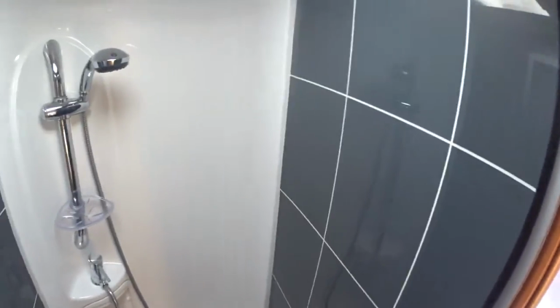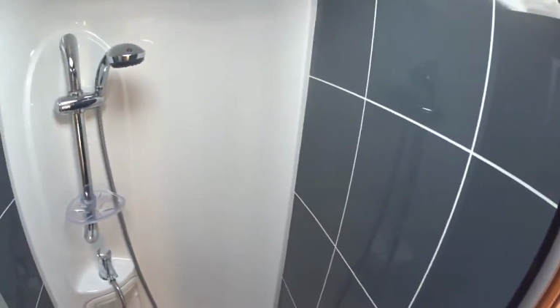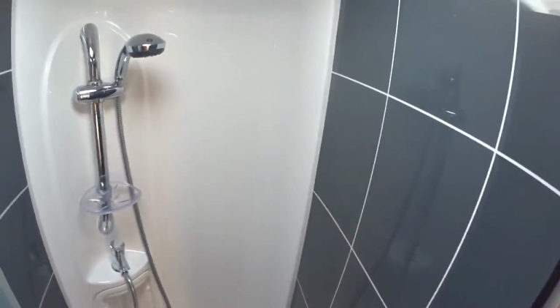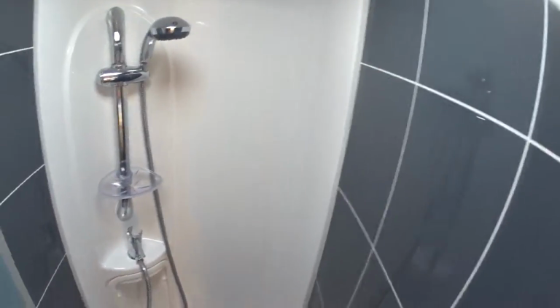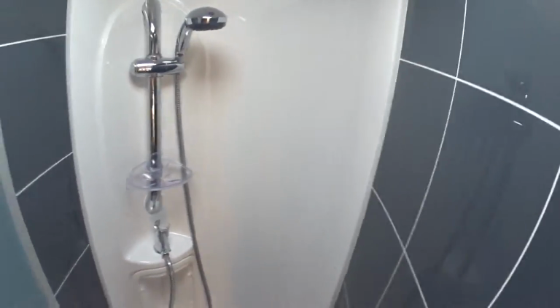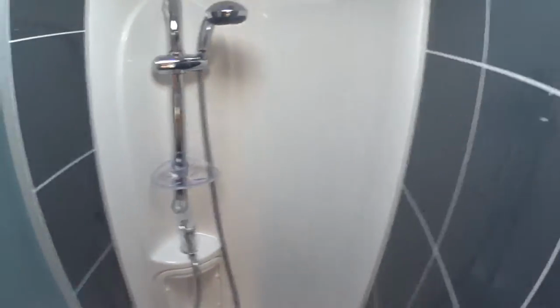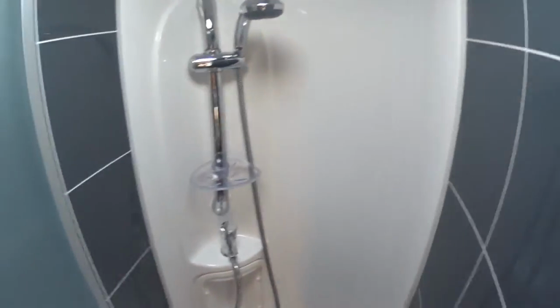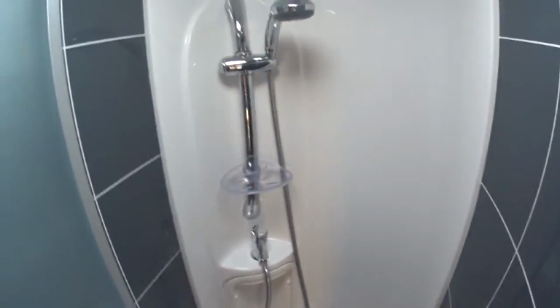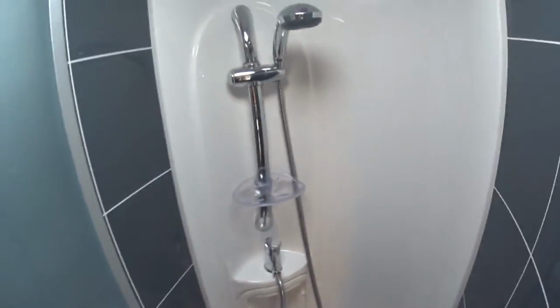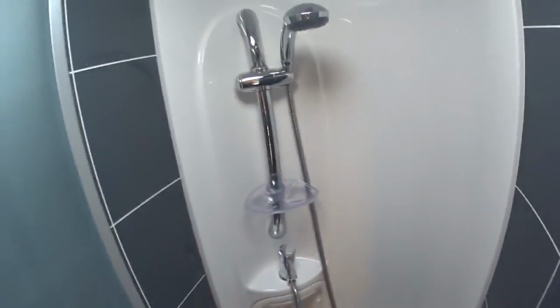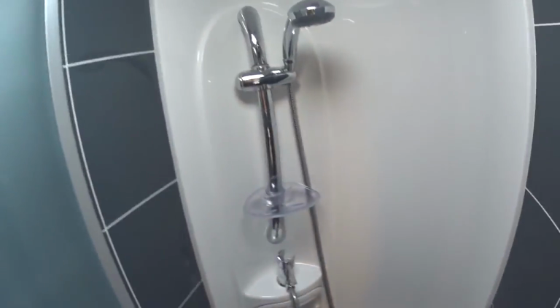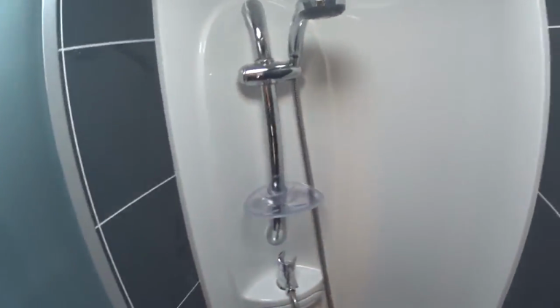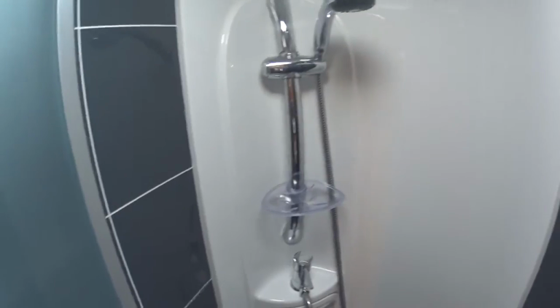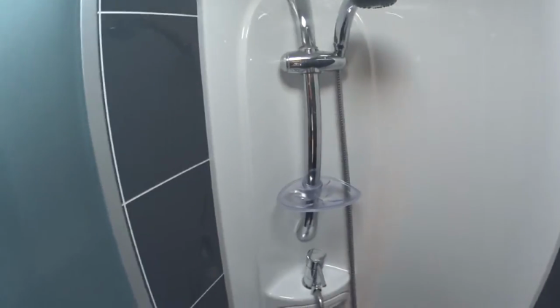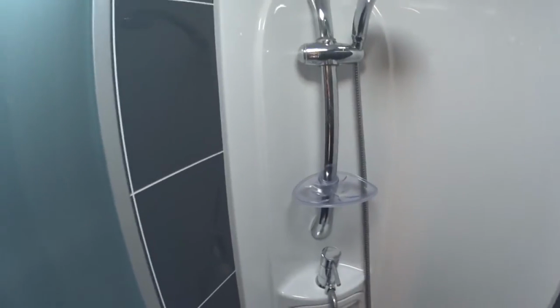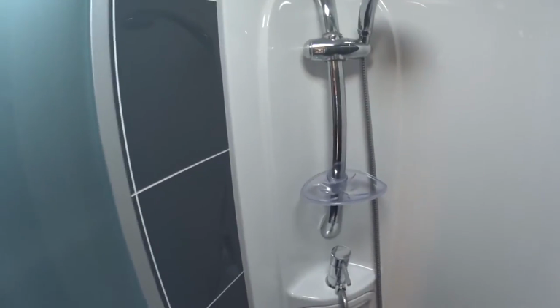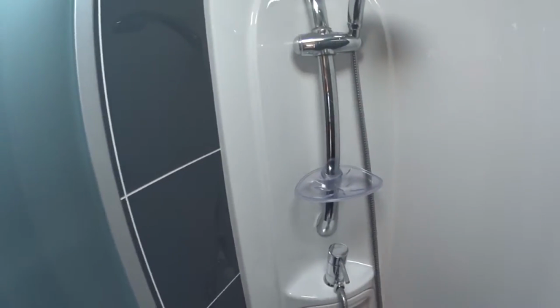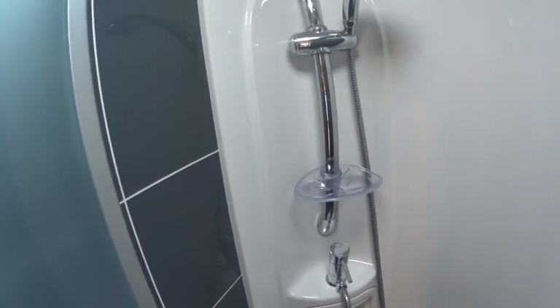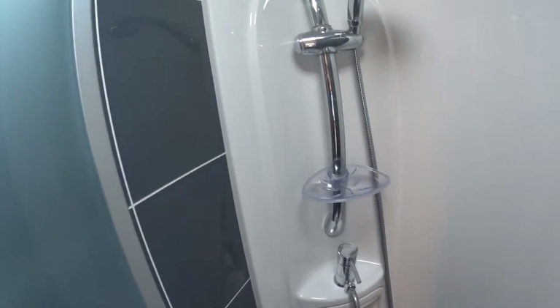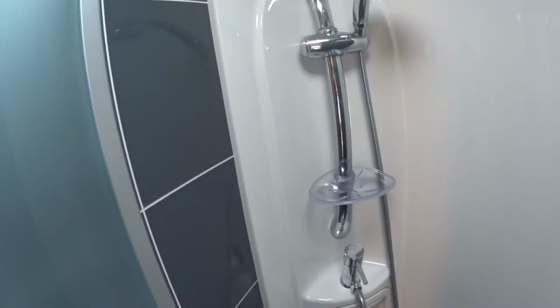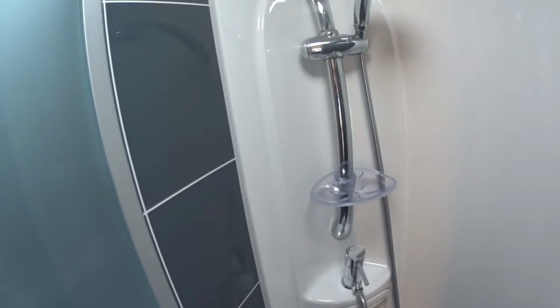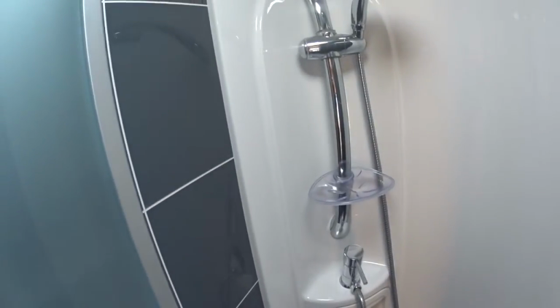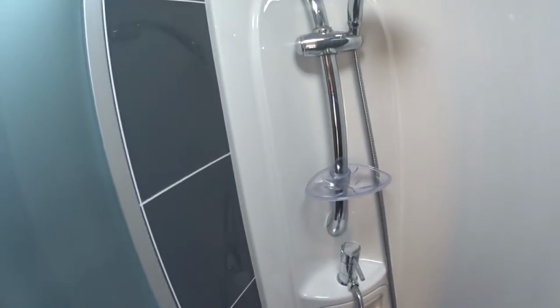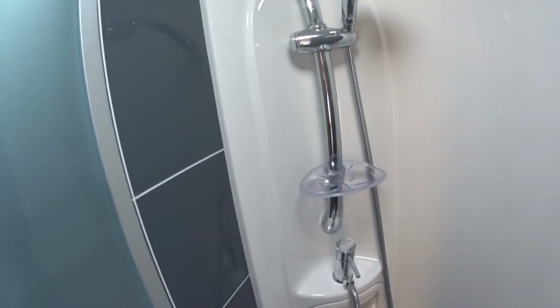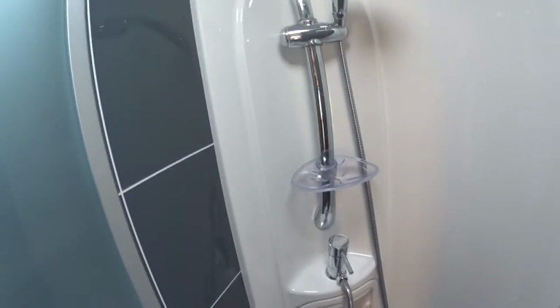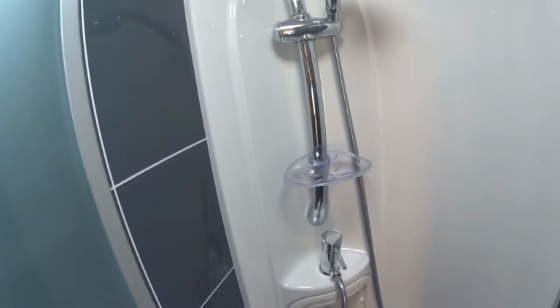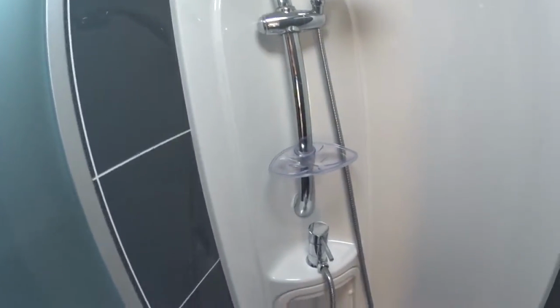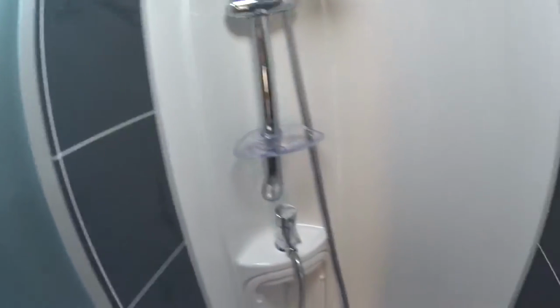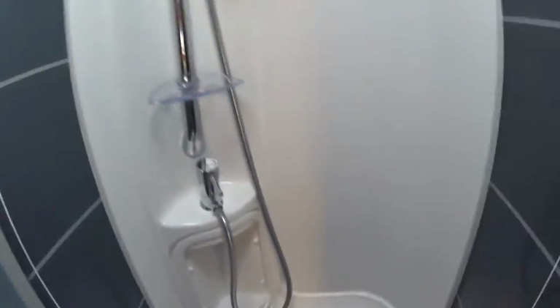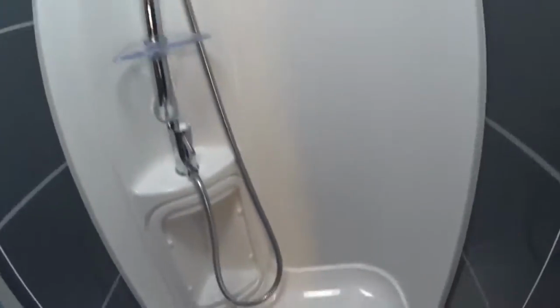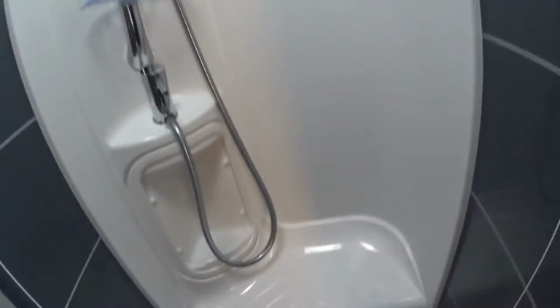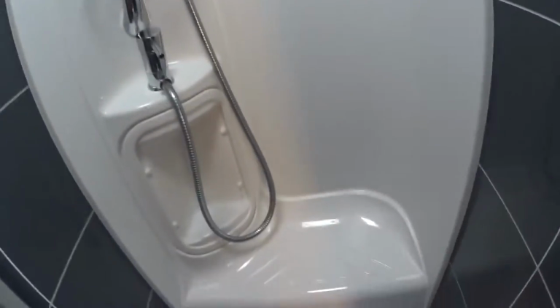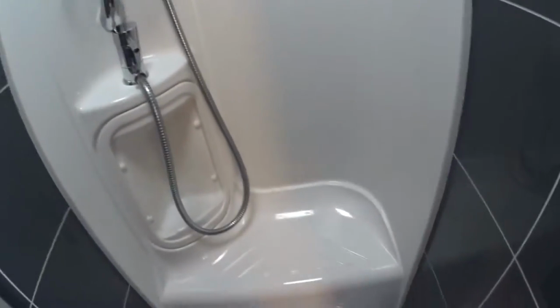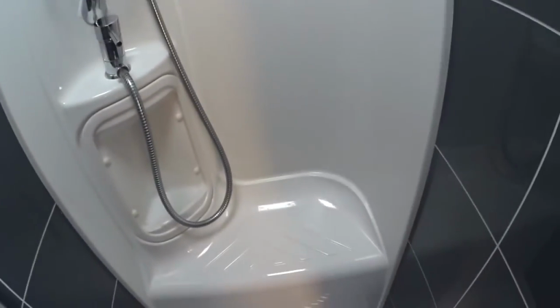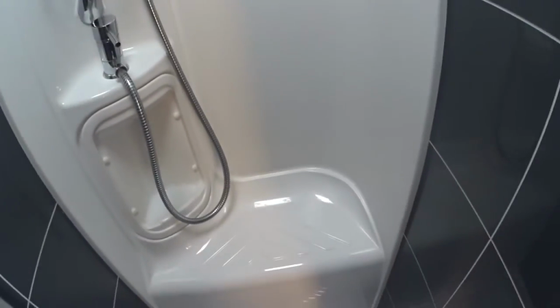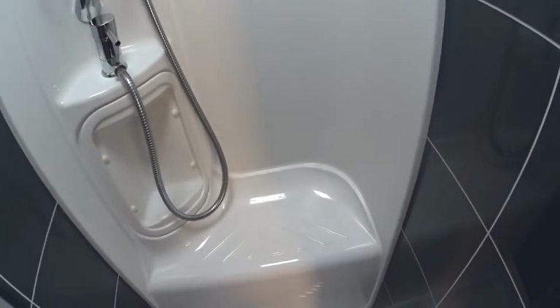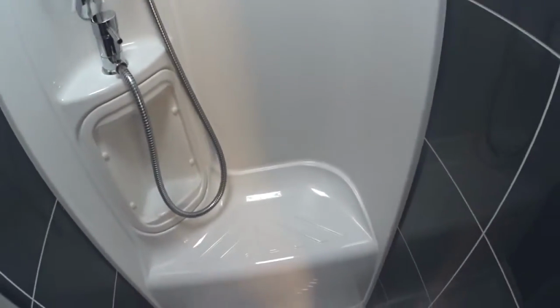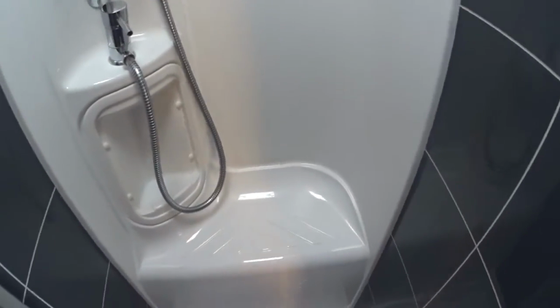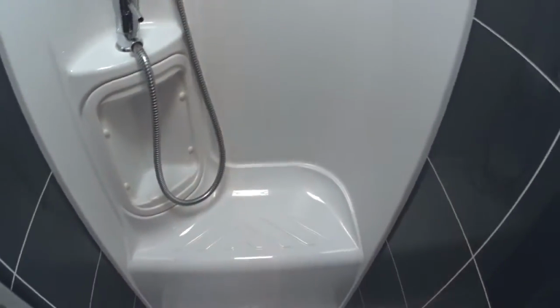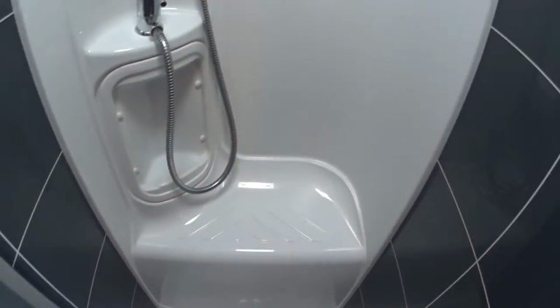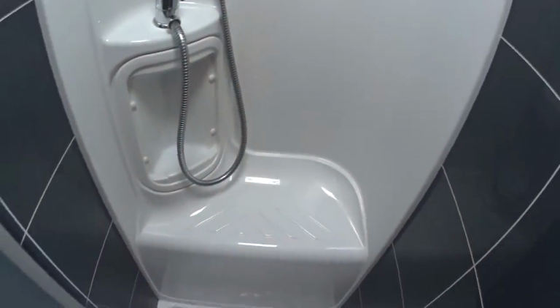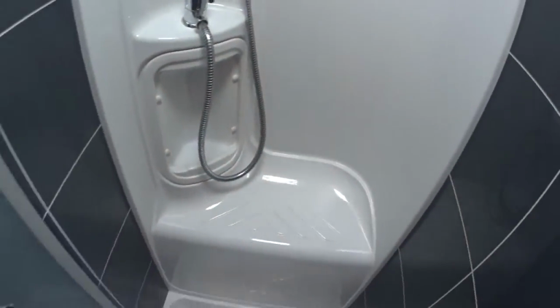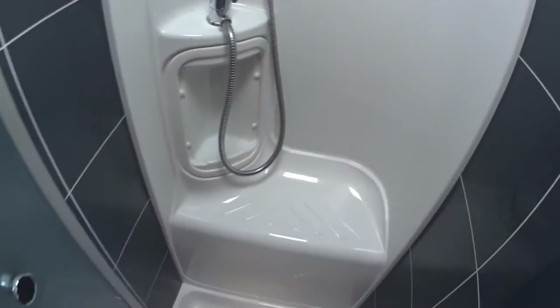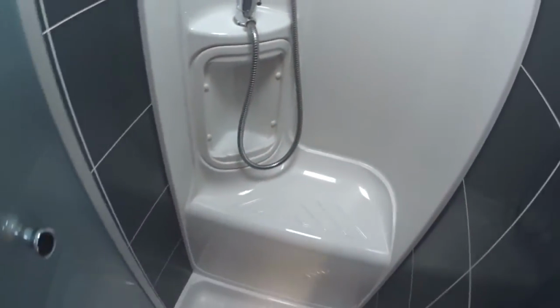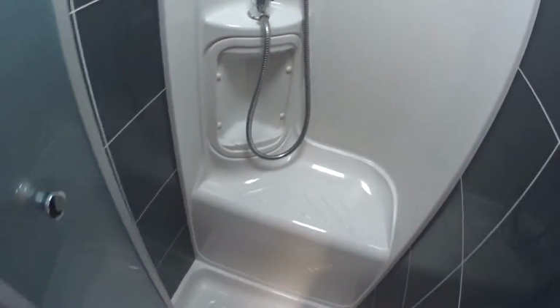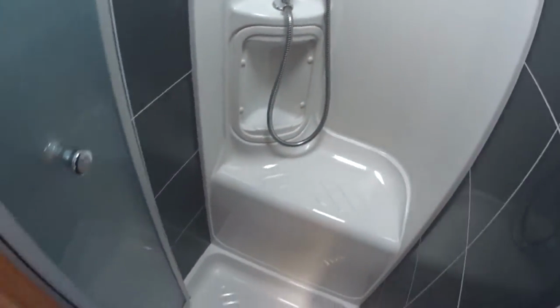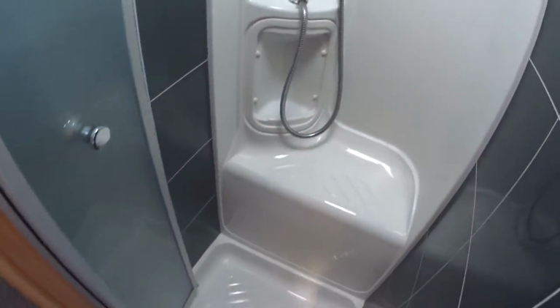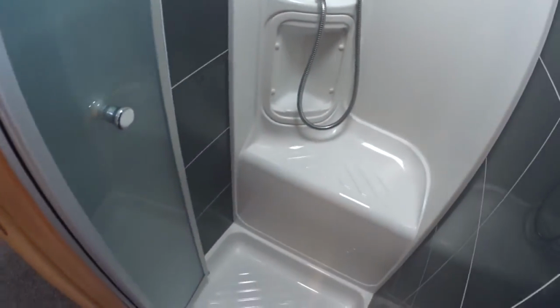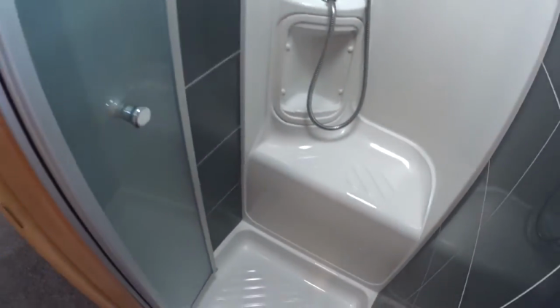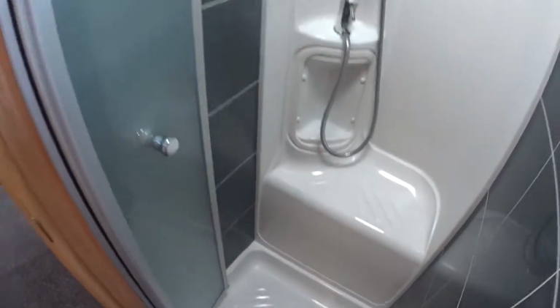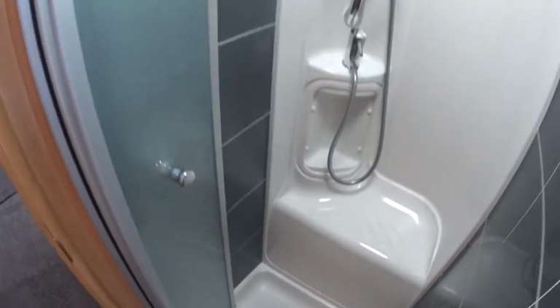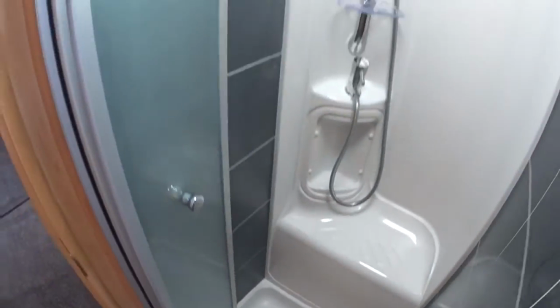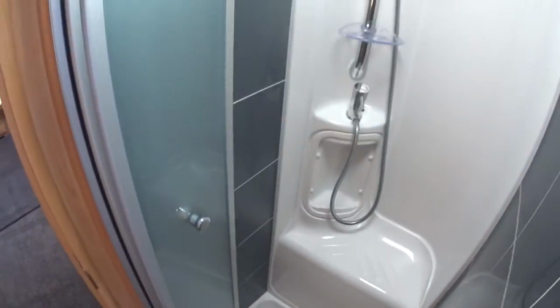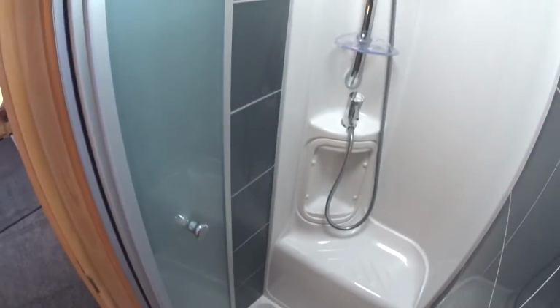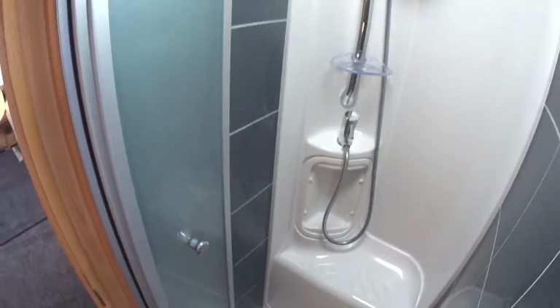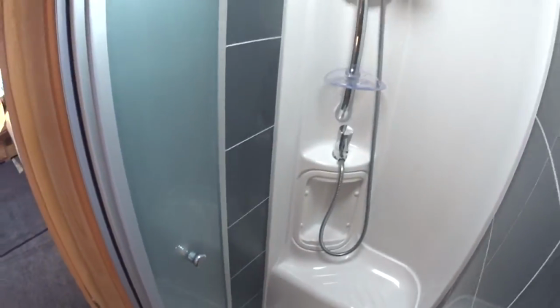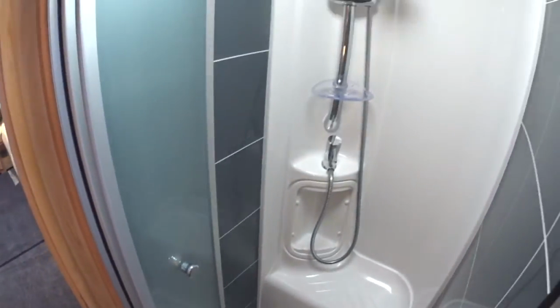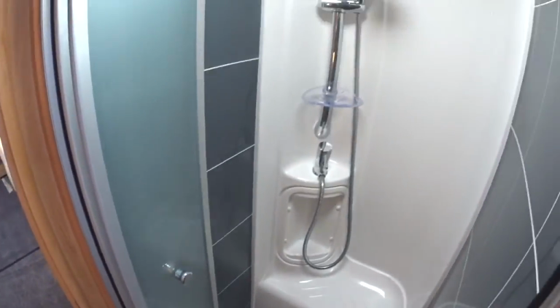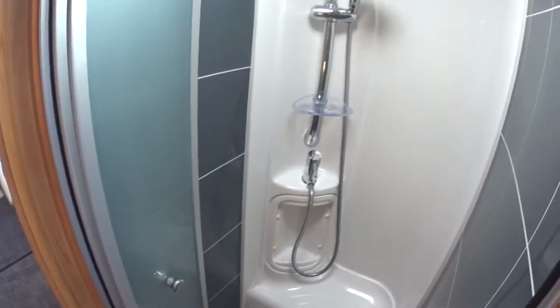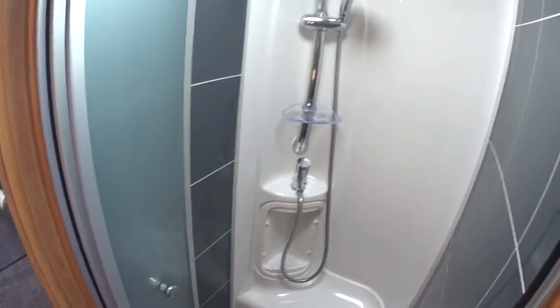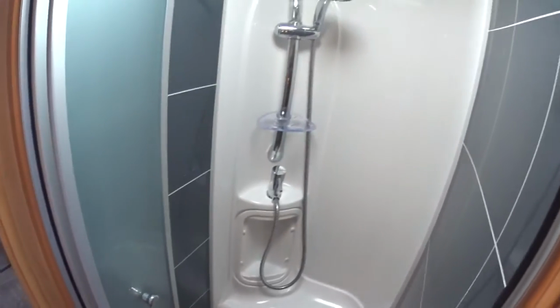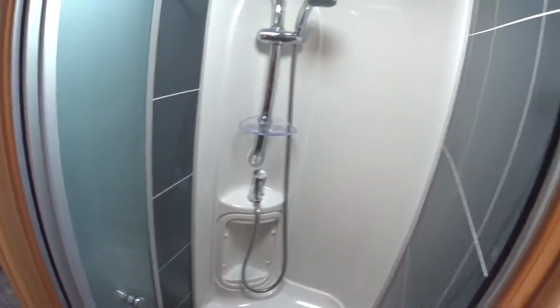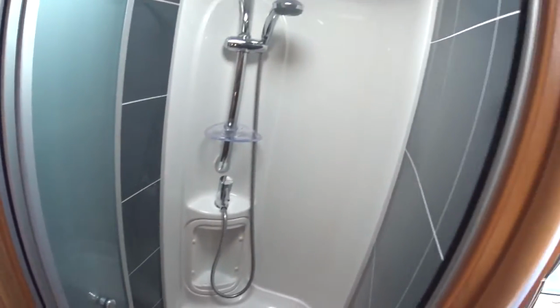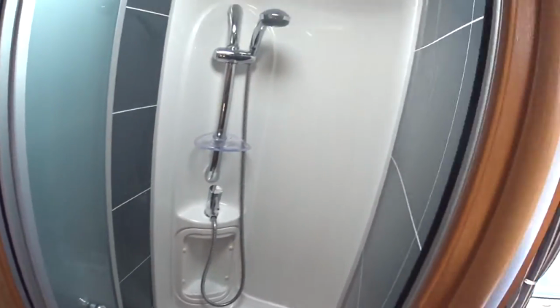You've got an enclosed shower here — Buccaneer's distinctive tile effect walls, mostly chrome fittings, and a seat. If you want to sit down and have a shower, you can do. Pretty good.